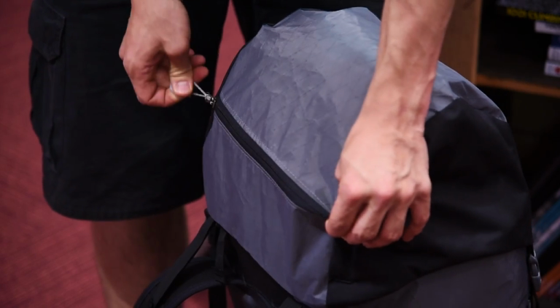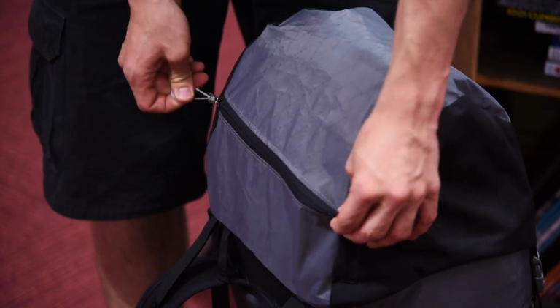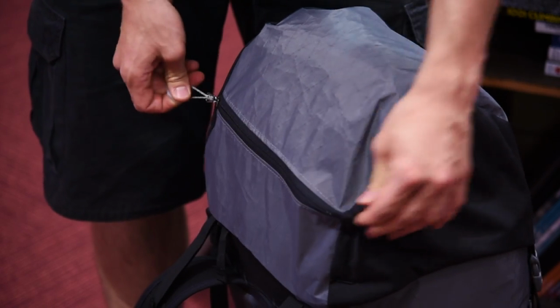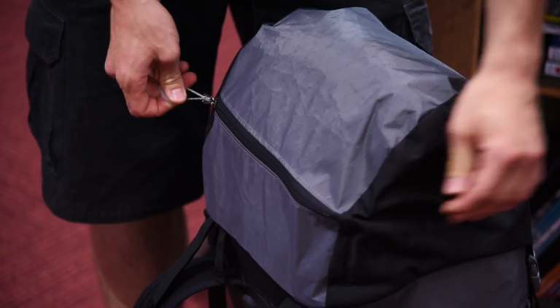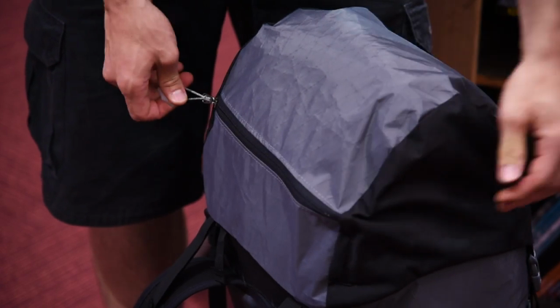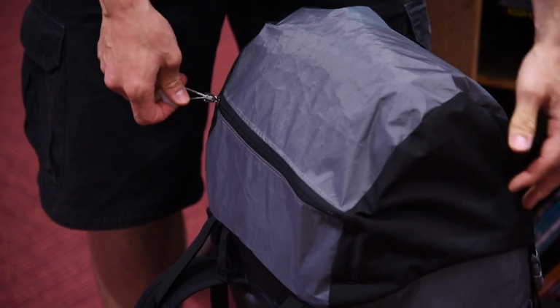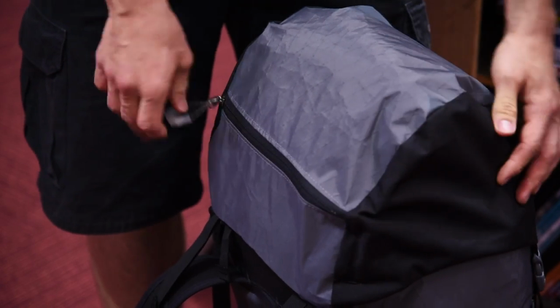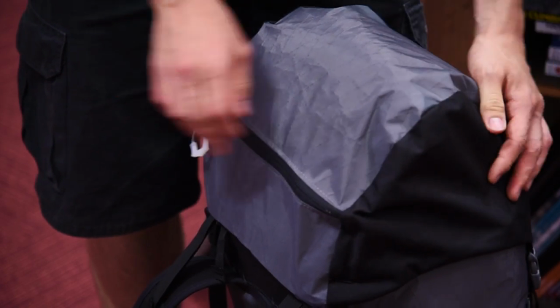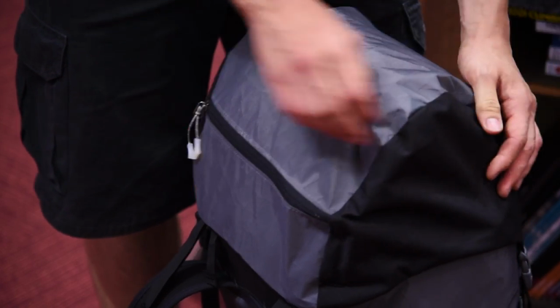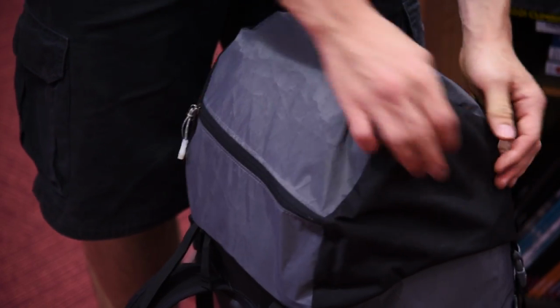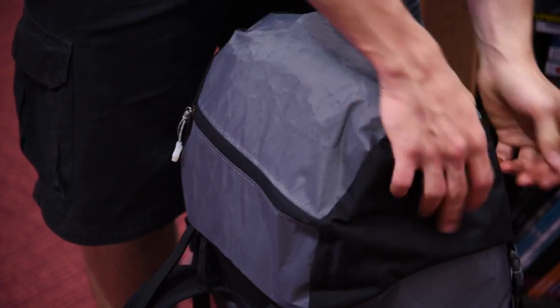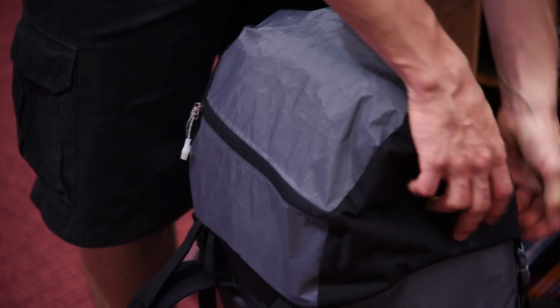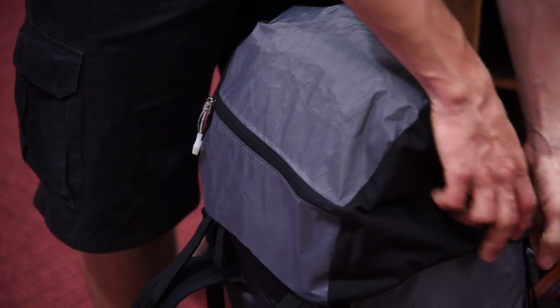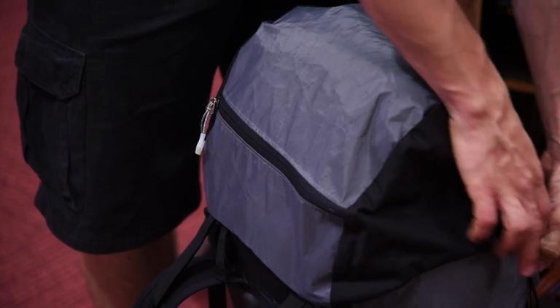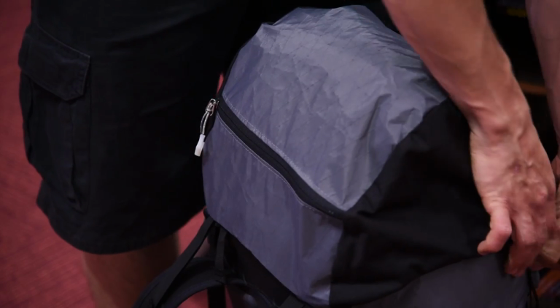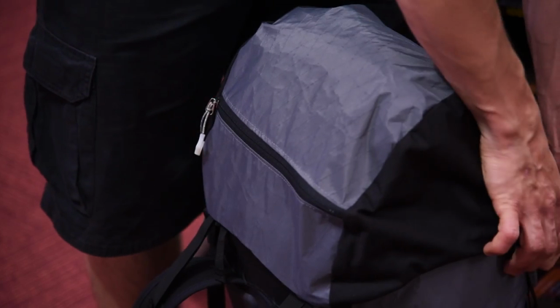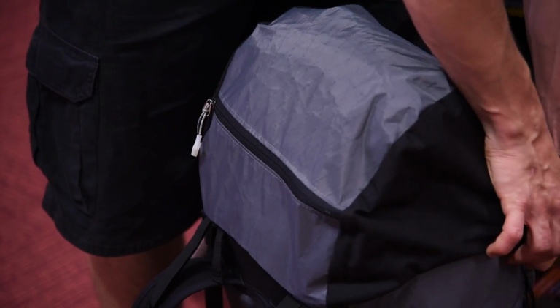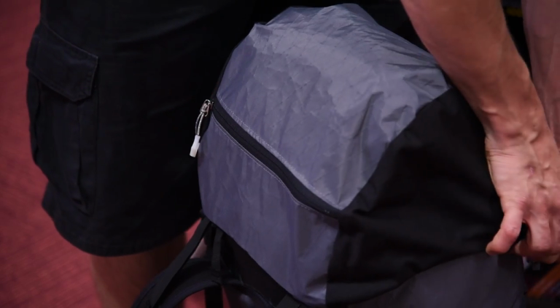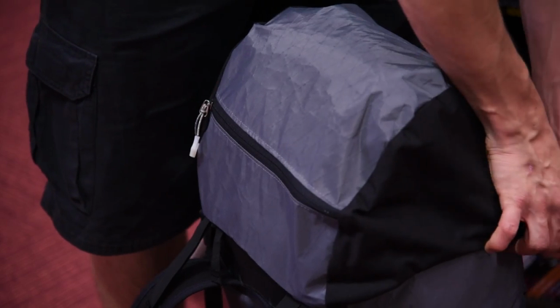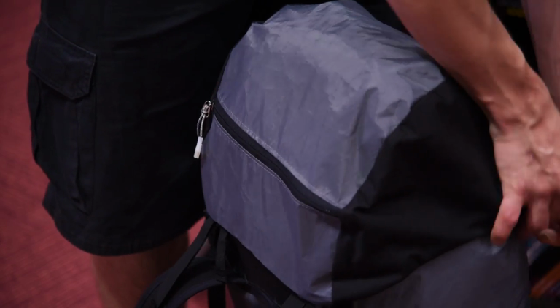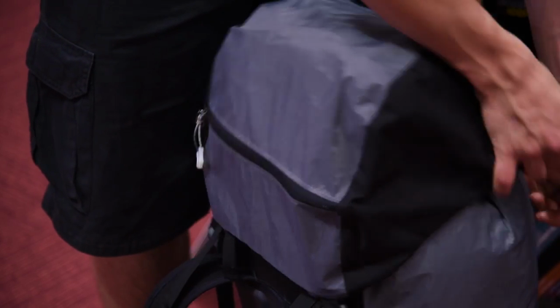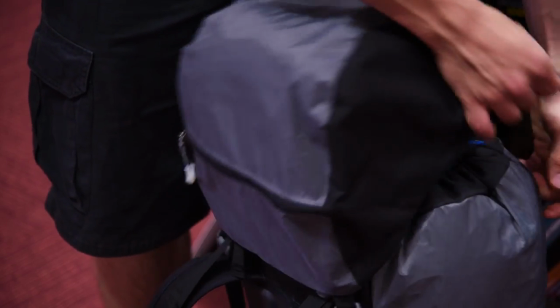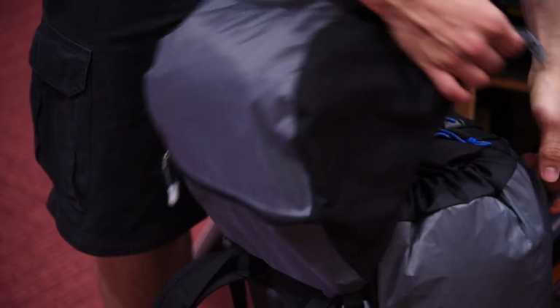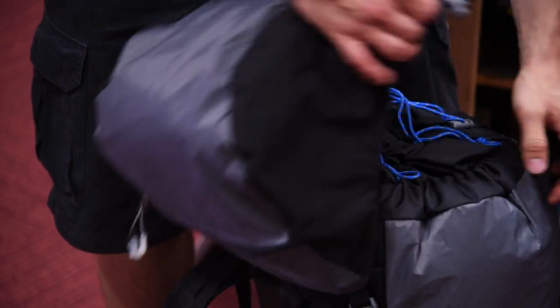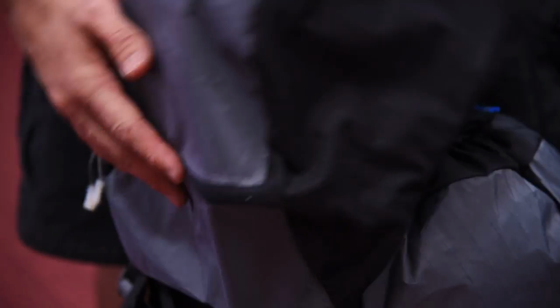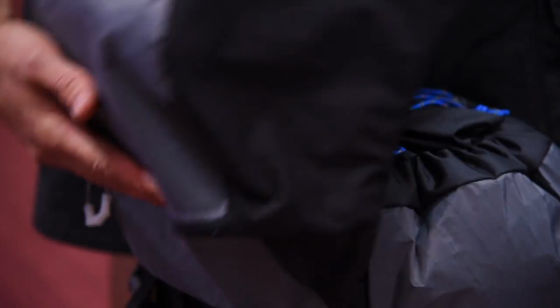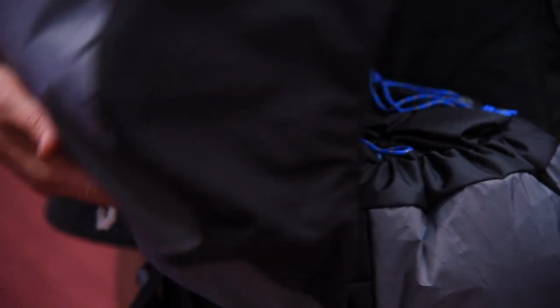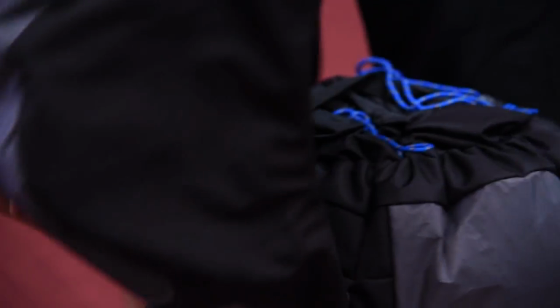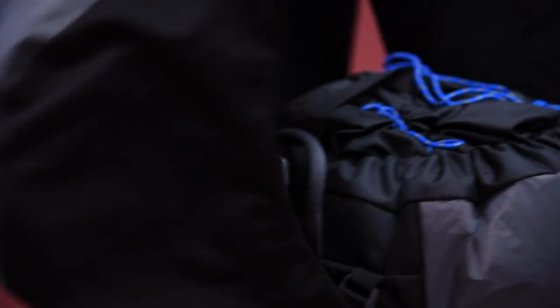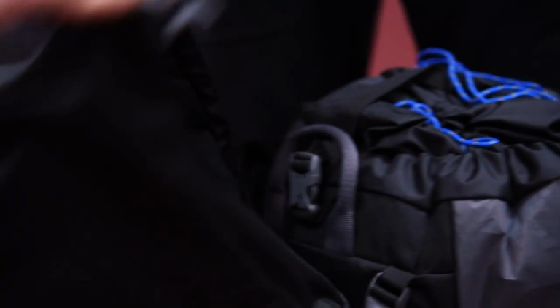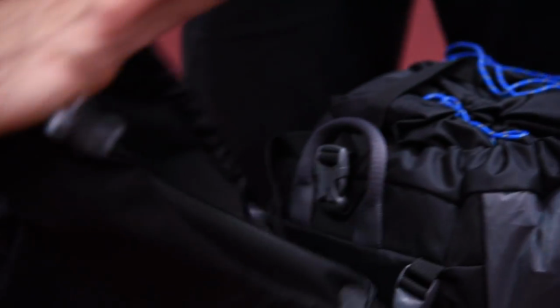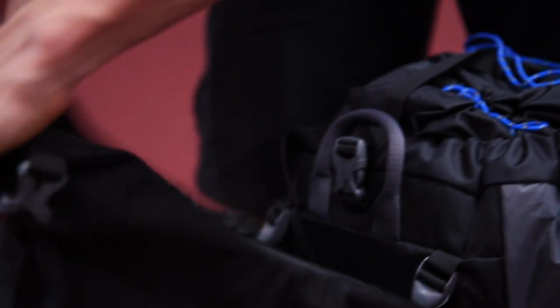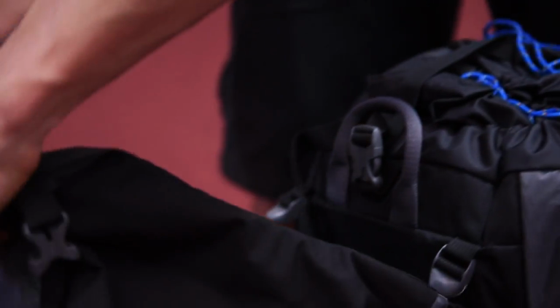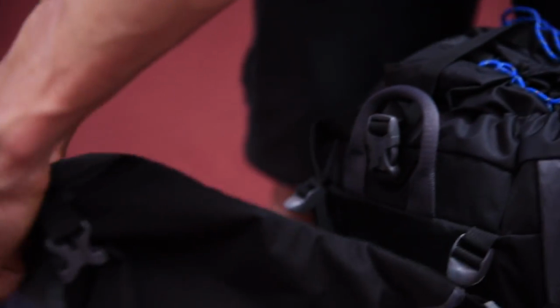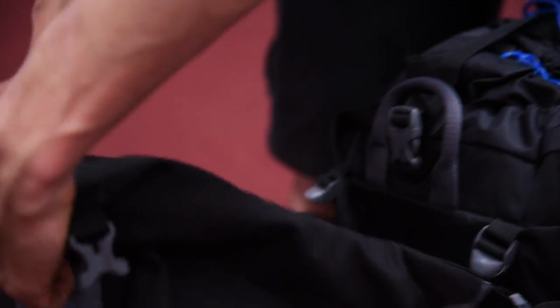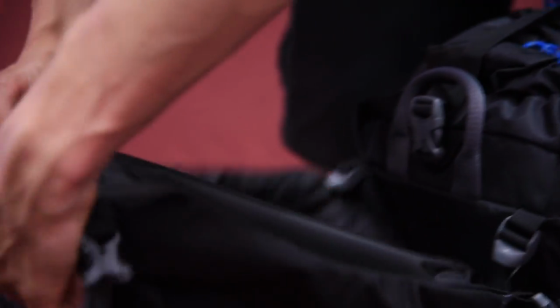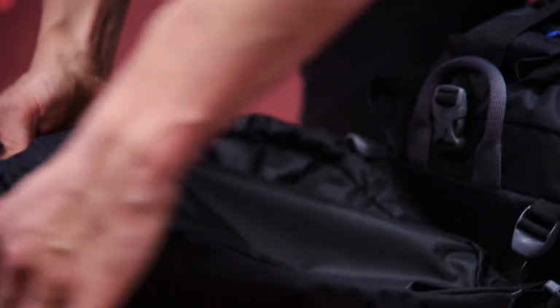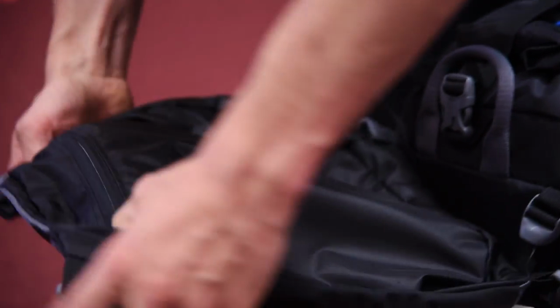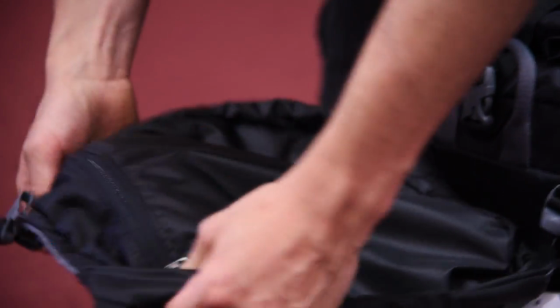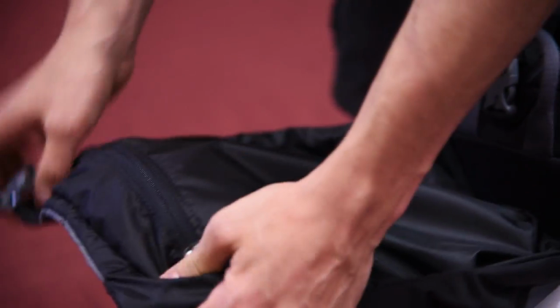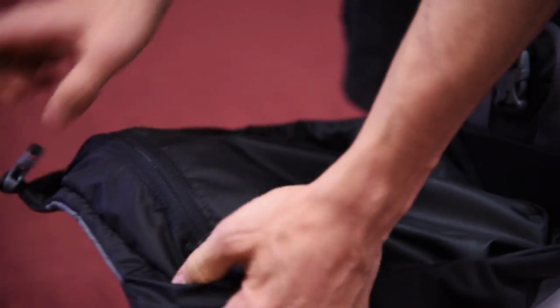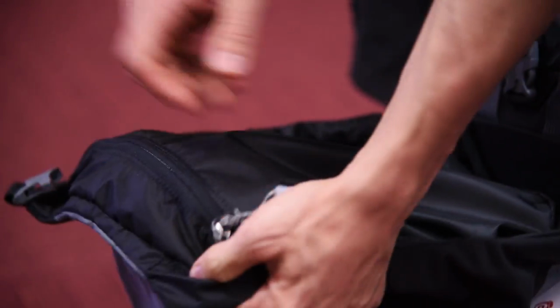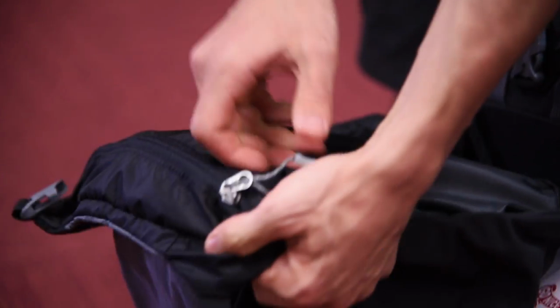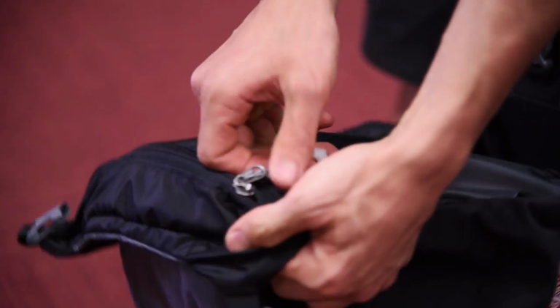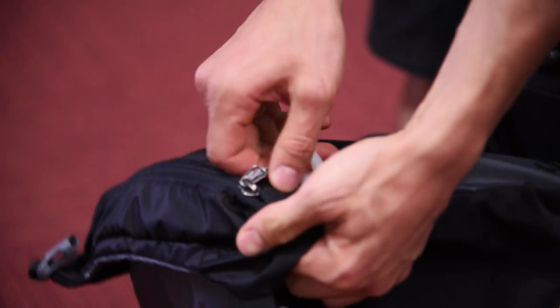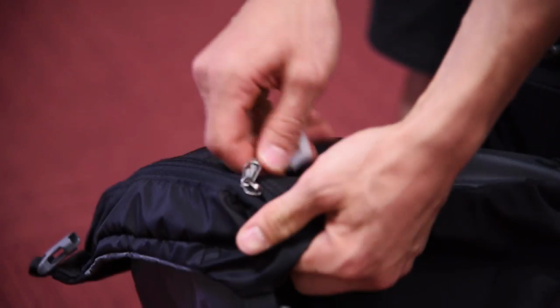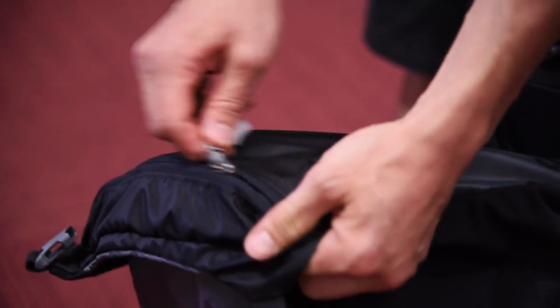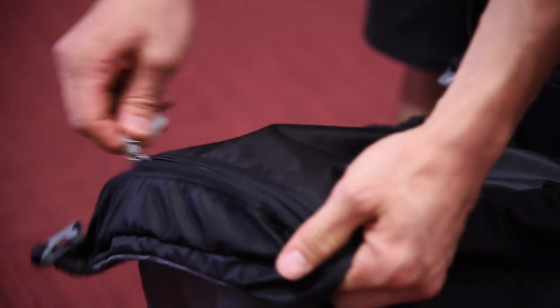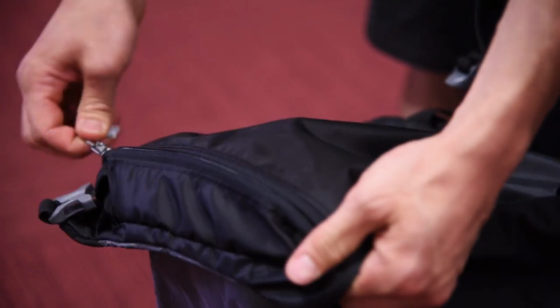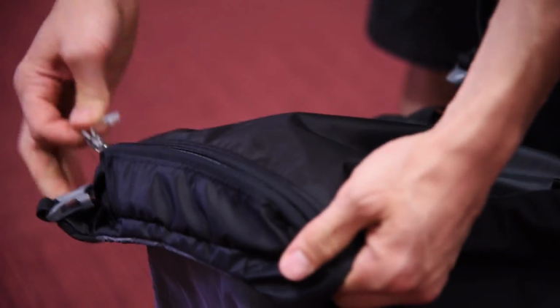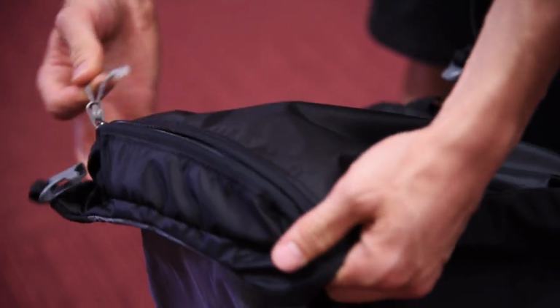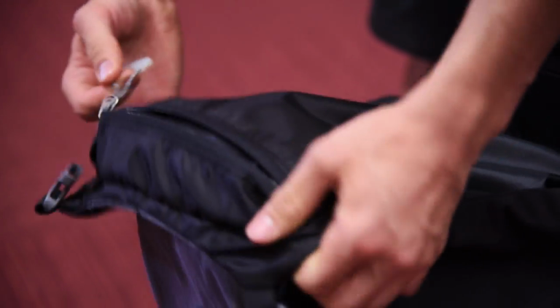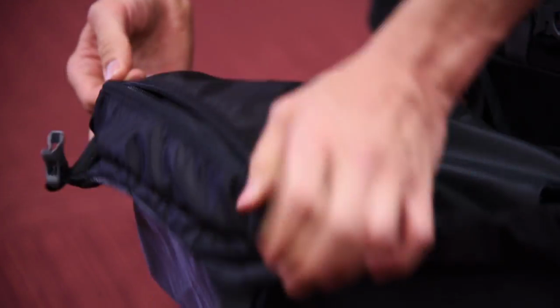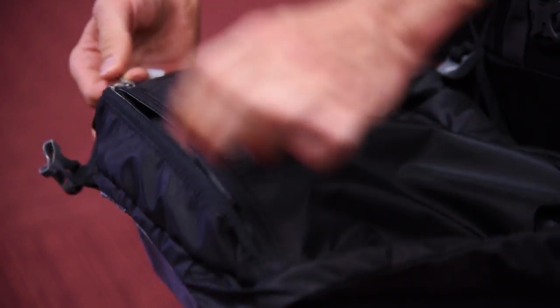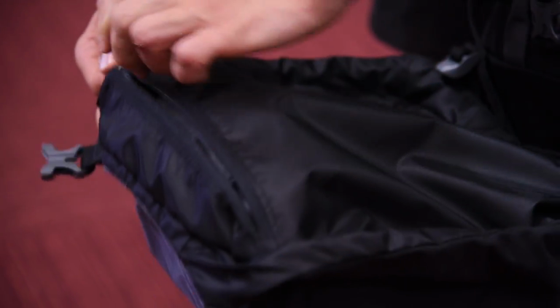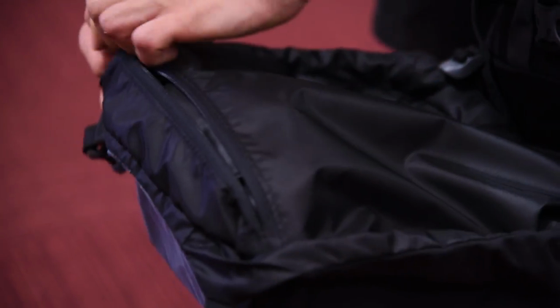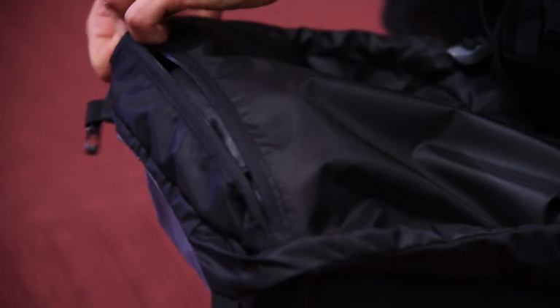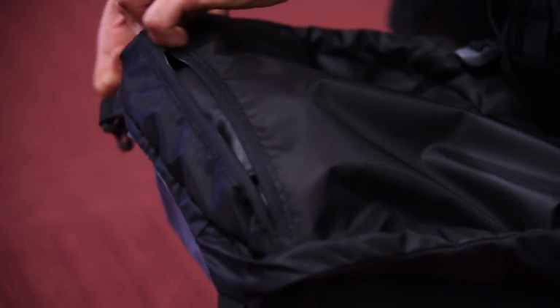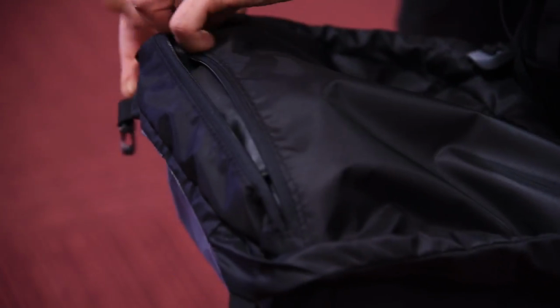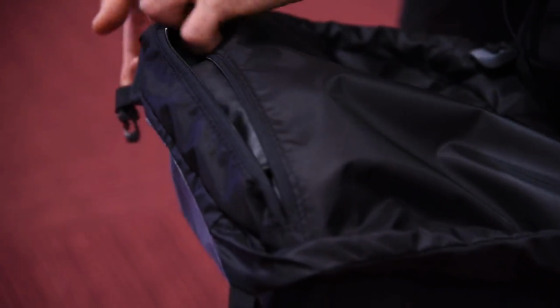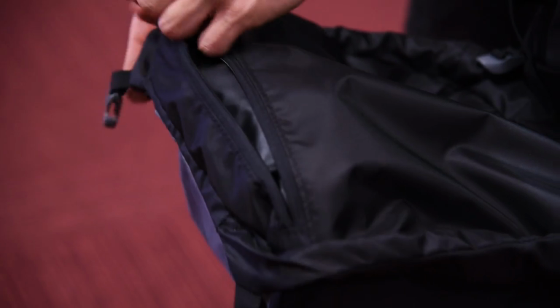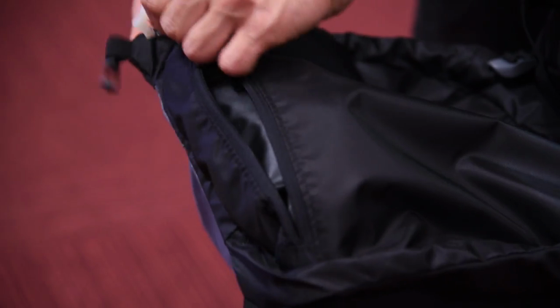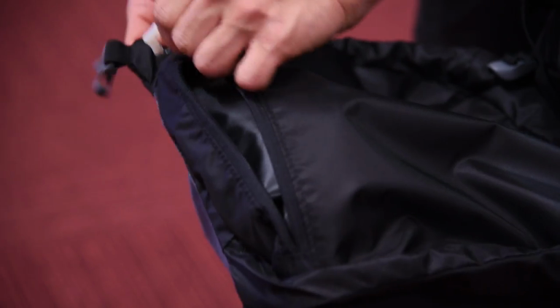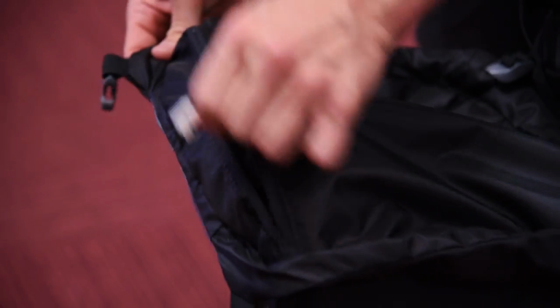The Ibex has got masses of storage in the lid. This will really swallow your gloves and emergency kit, and there's a zip pocket in the underside for your valuables.